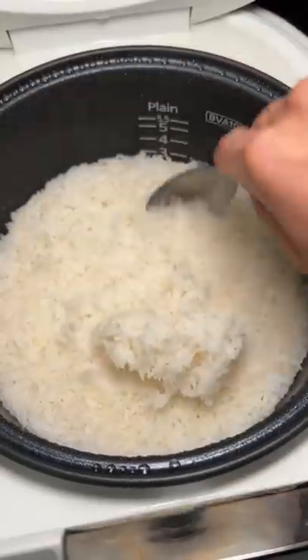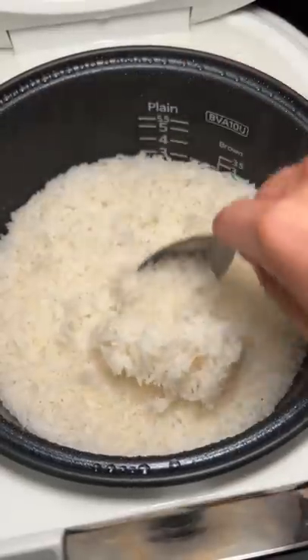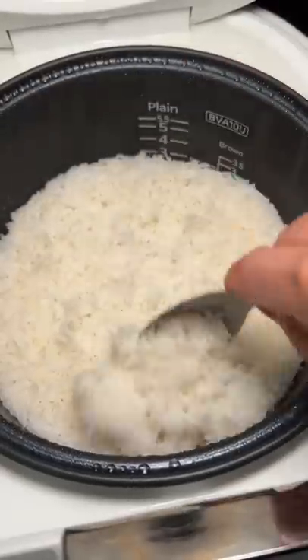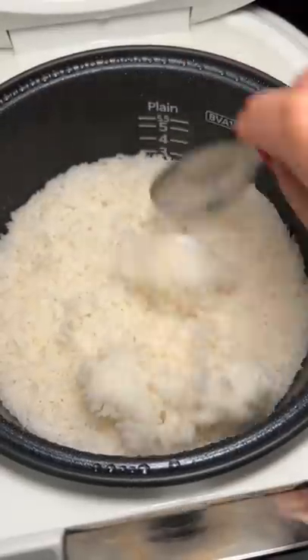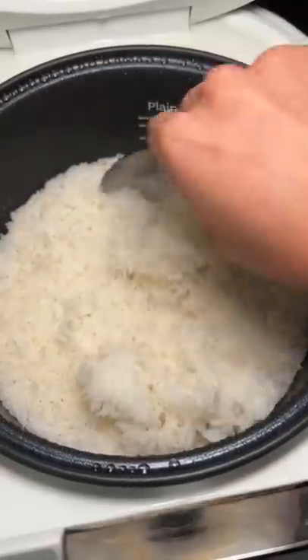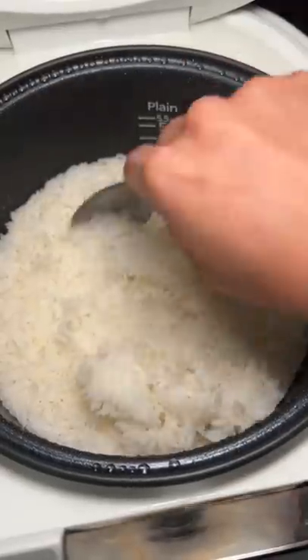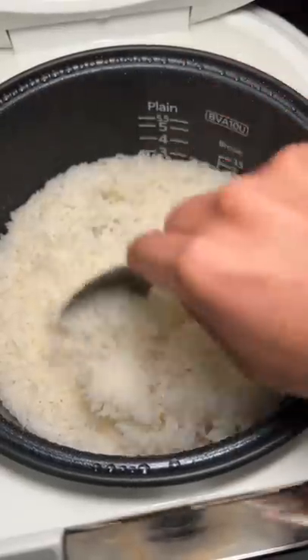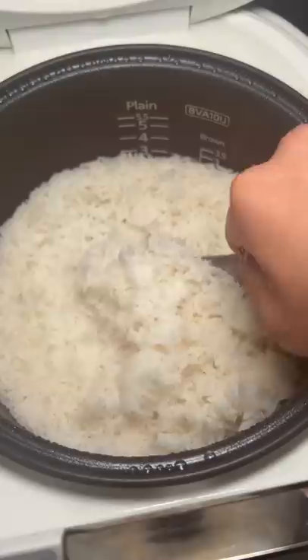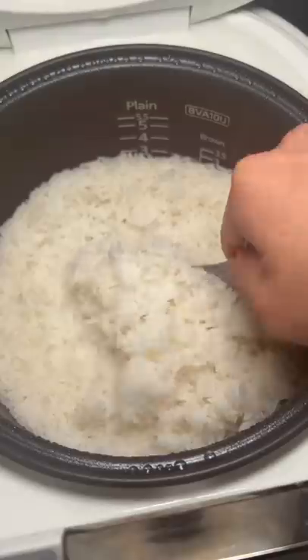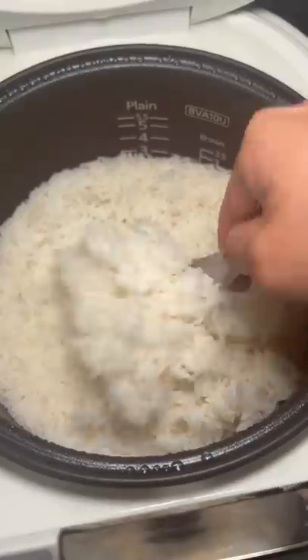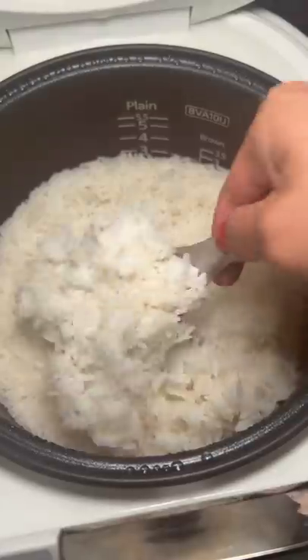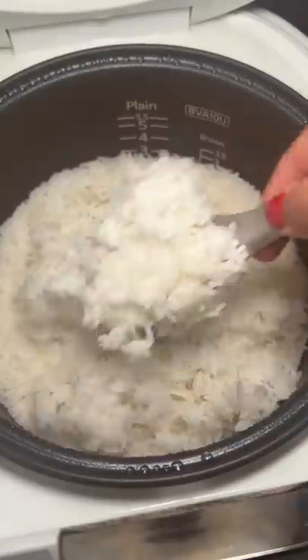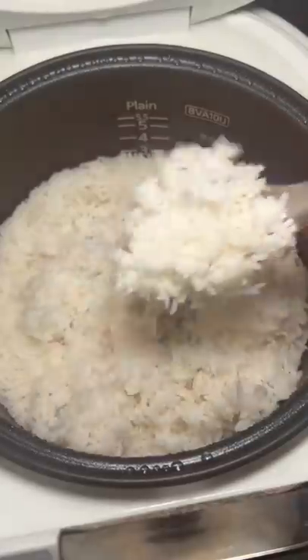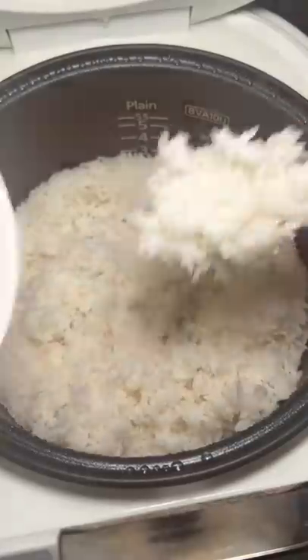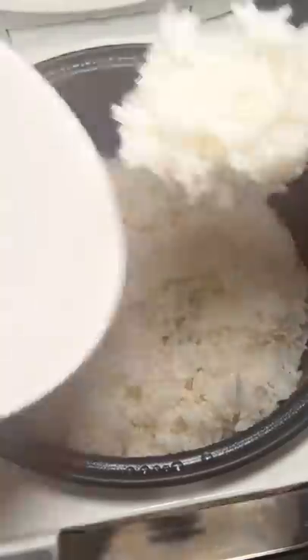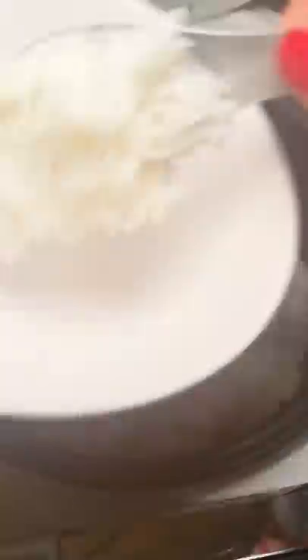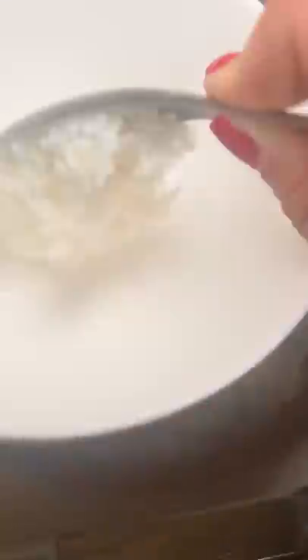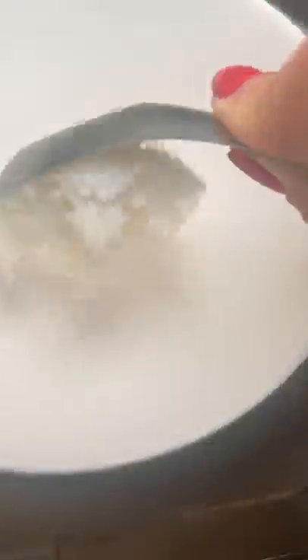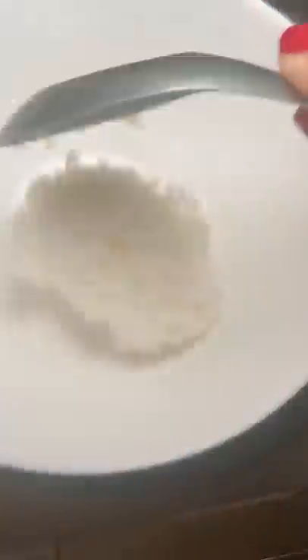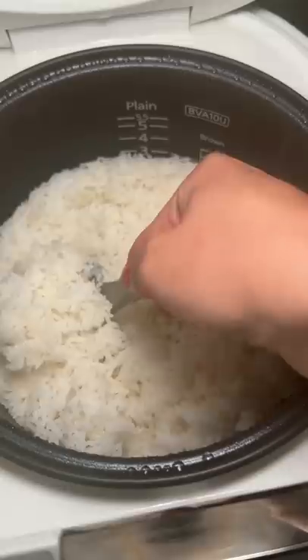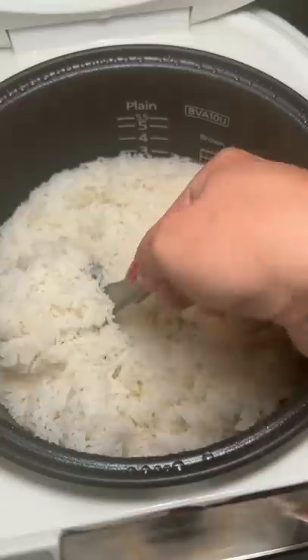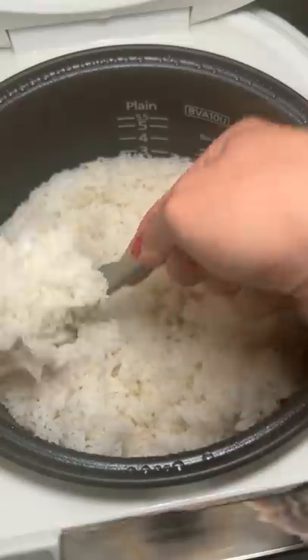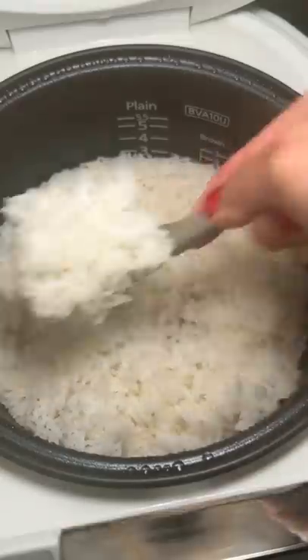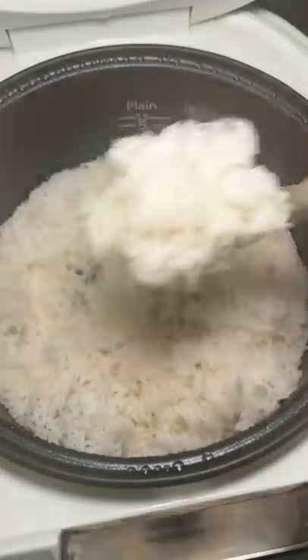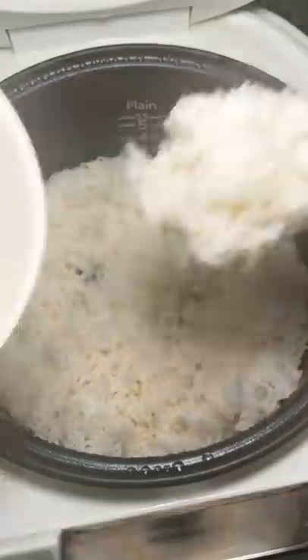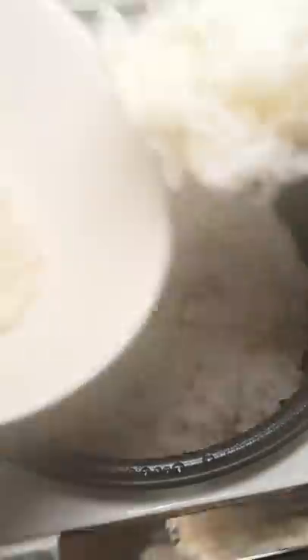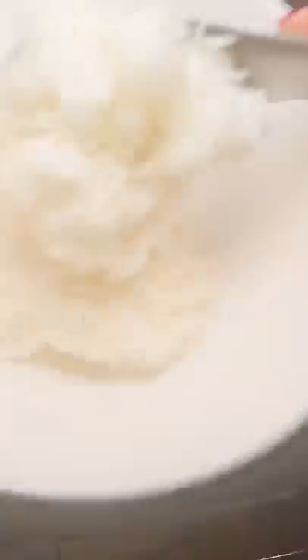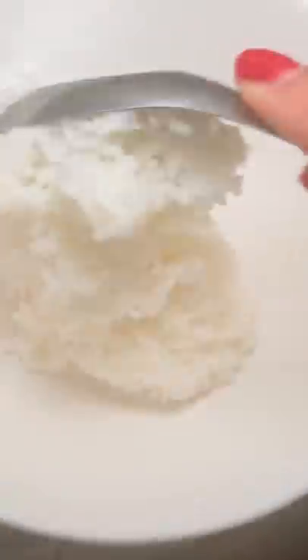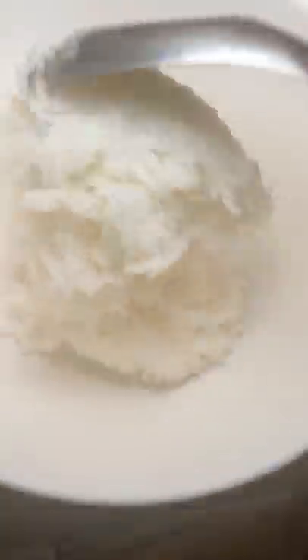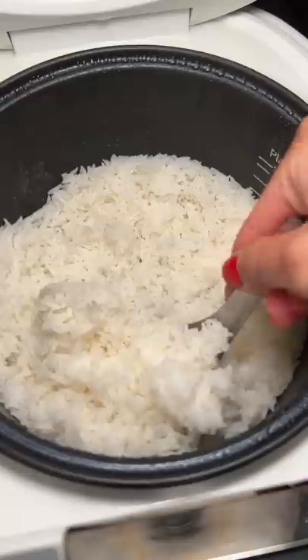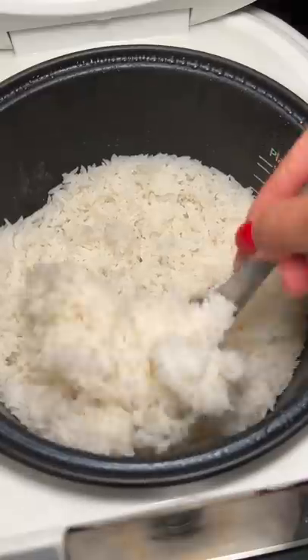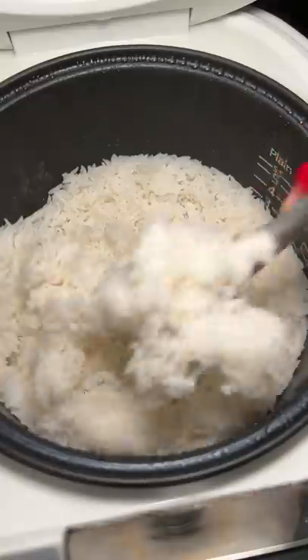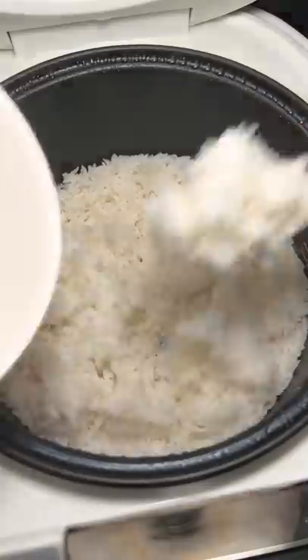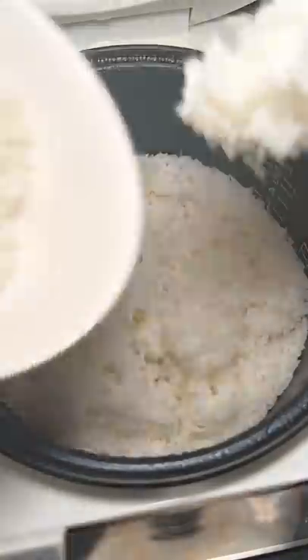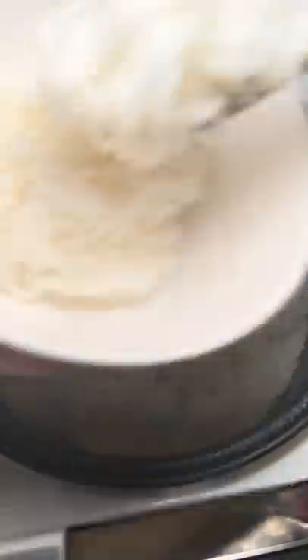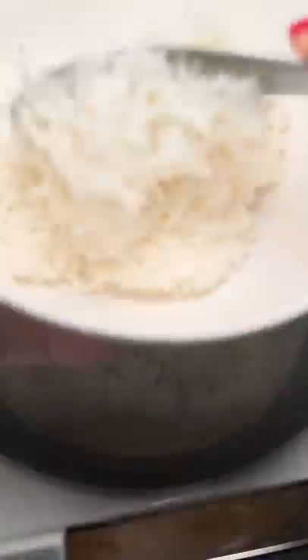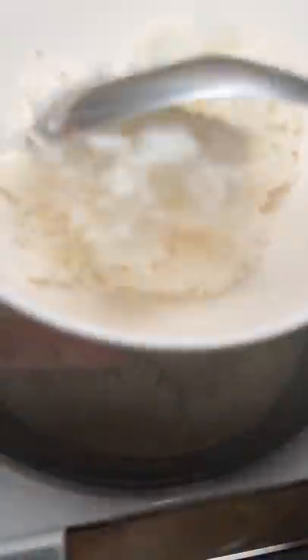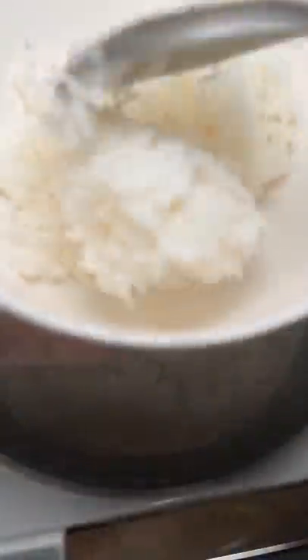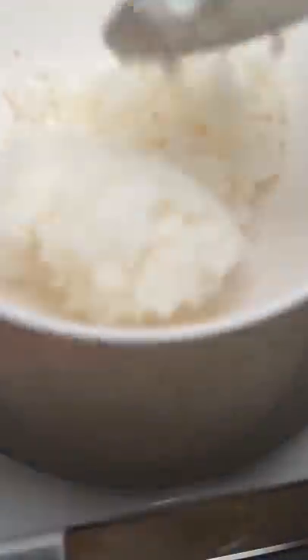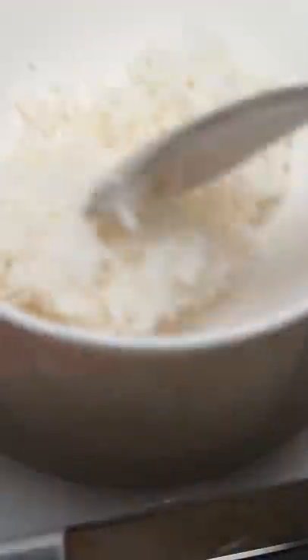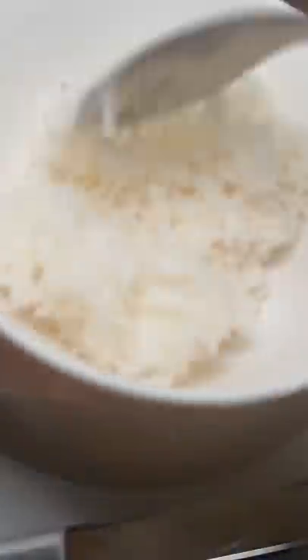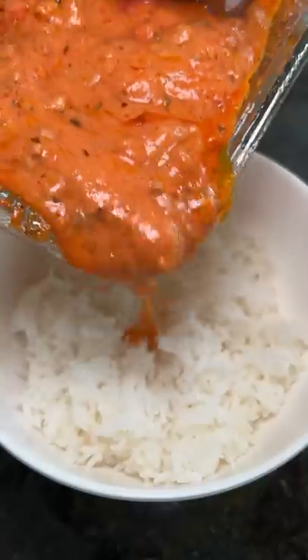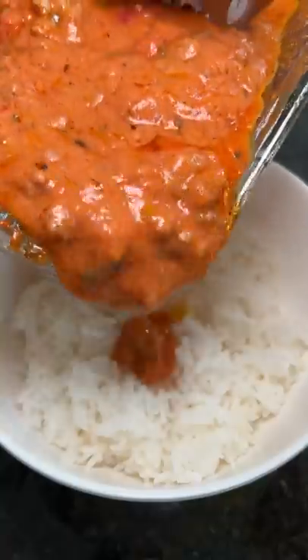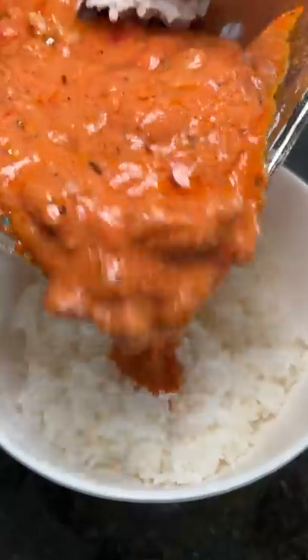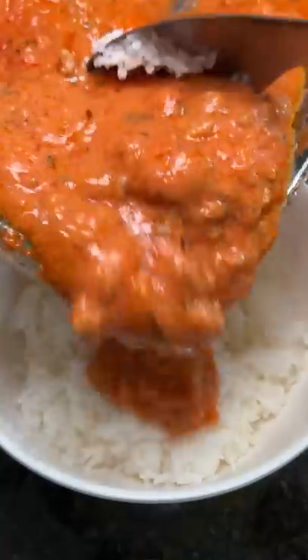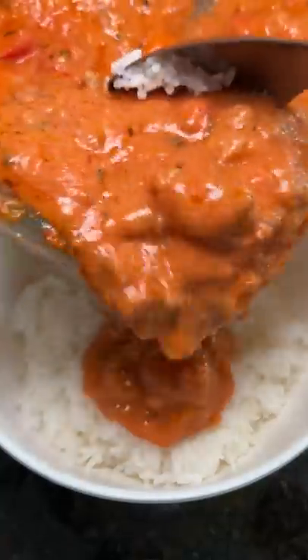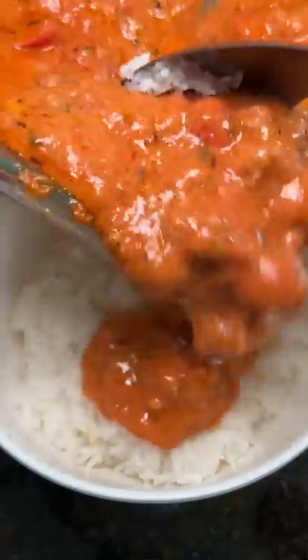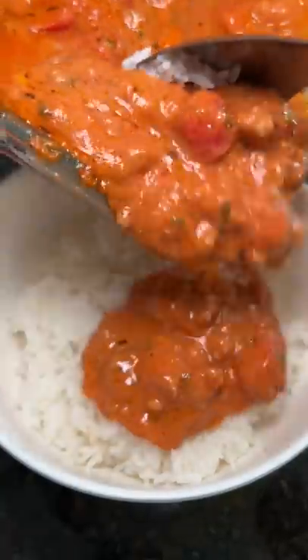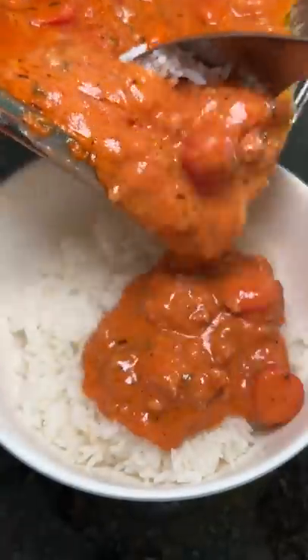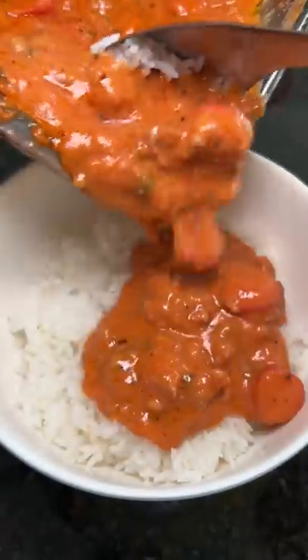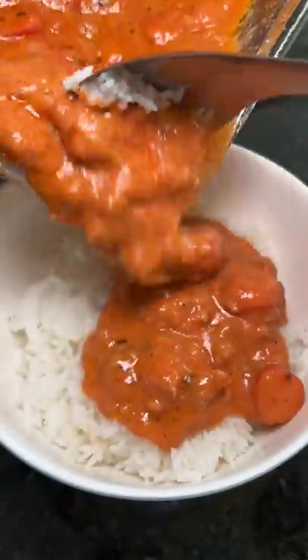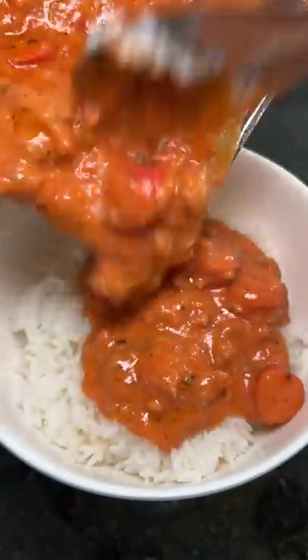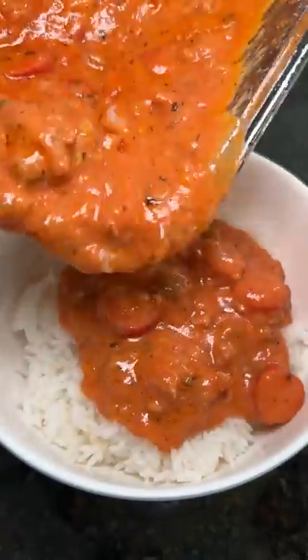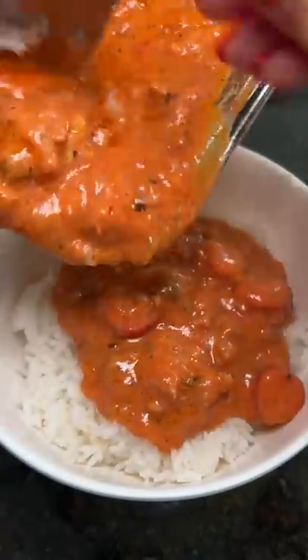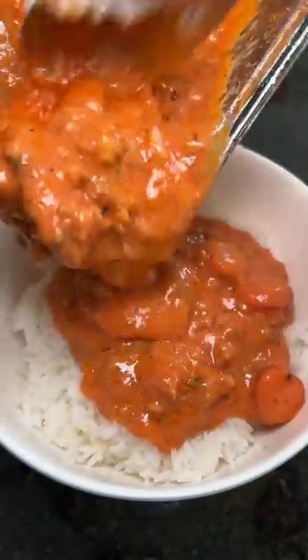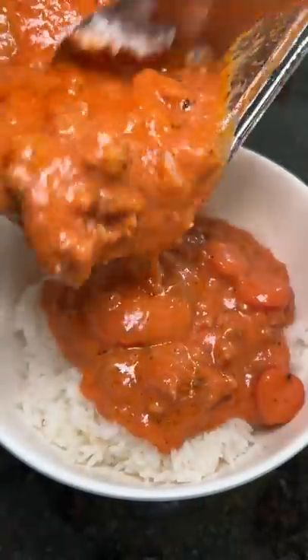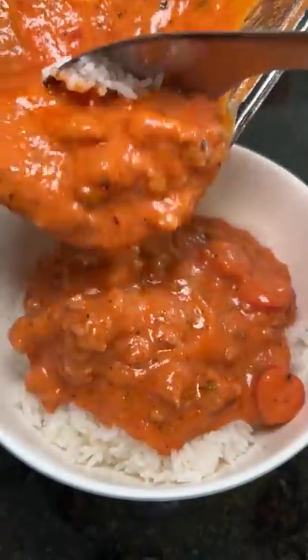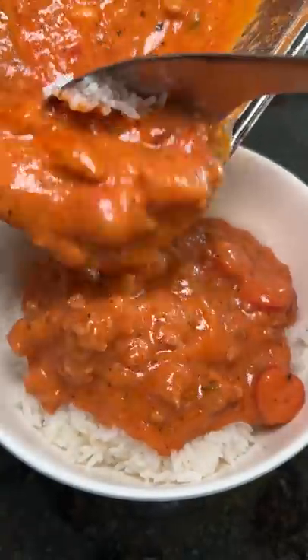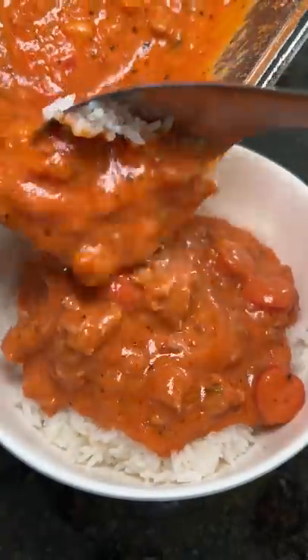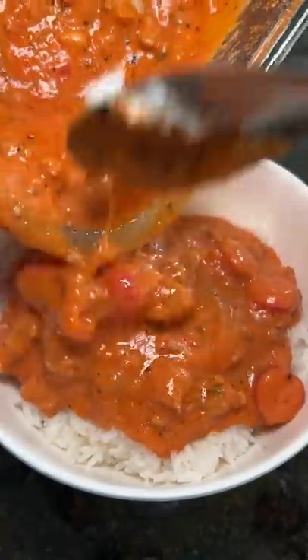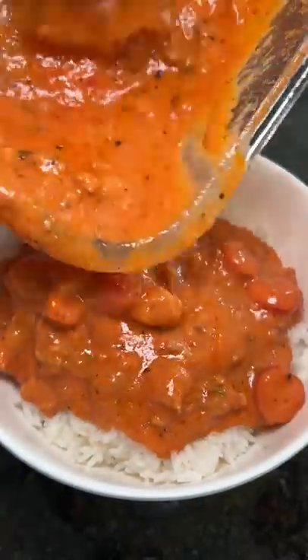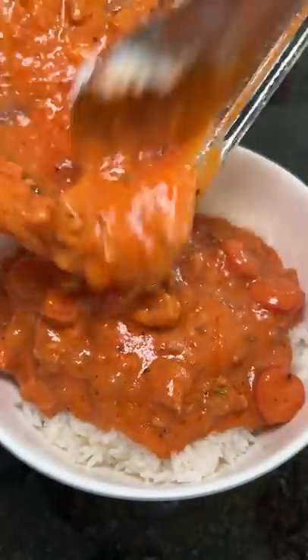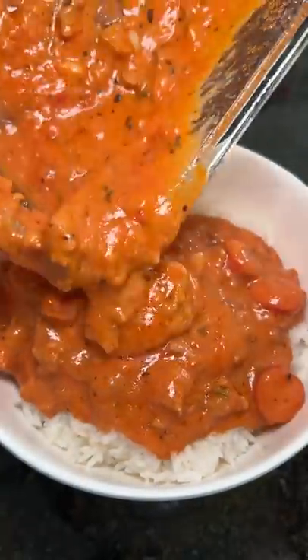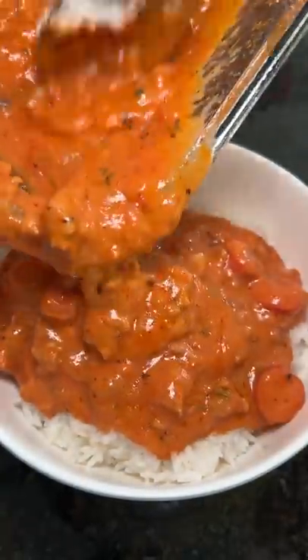I'm at my brother's and I can't find his rice paddle, so I'm using the spoon, making sure I don't scrape the bottom of the cooker. Then I microwaved the sauce and poured it over the rice.